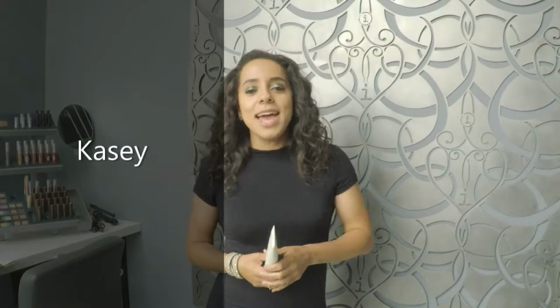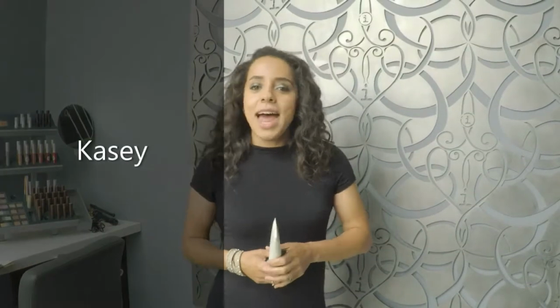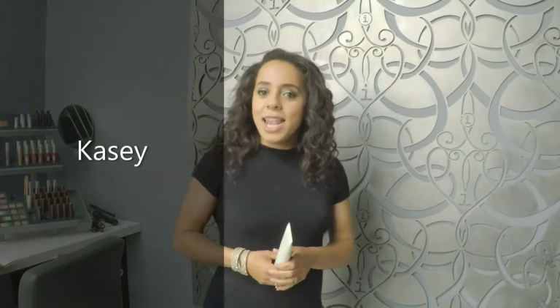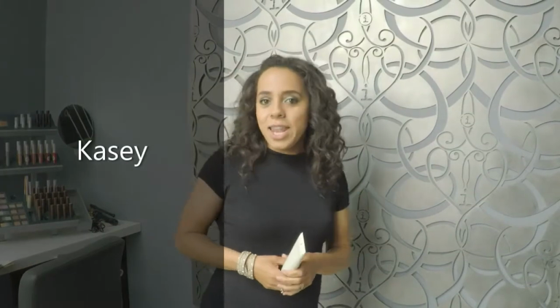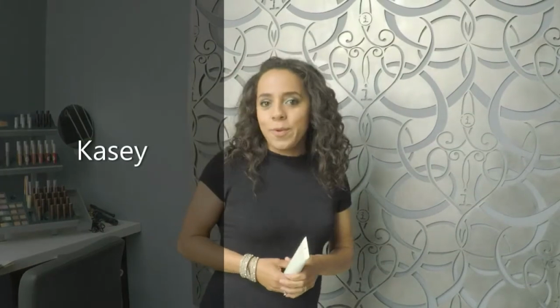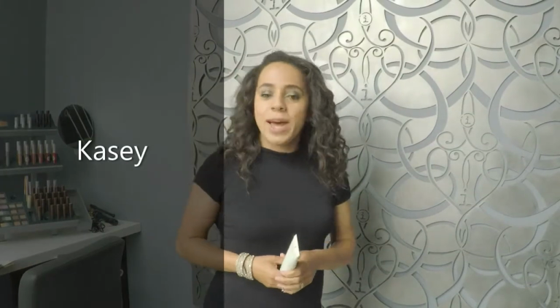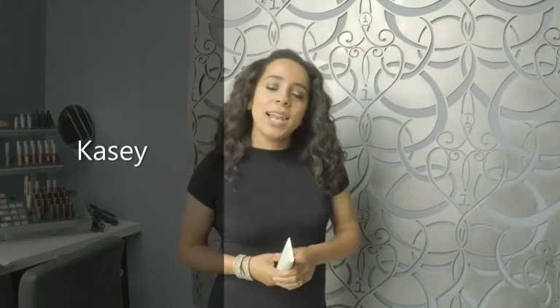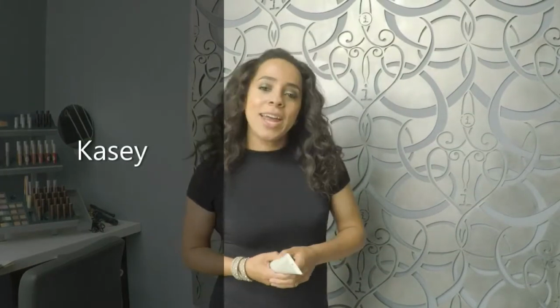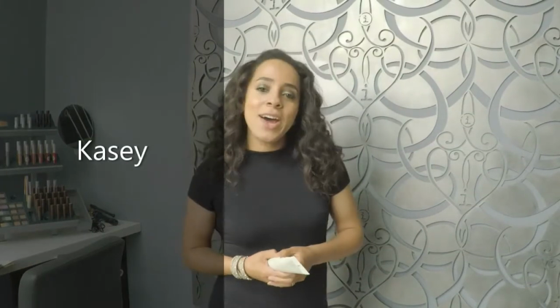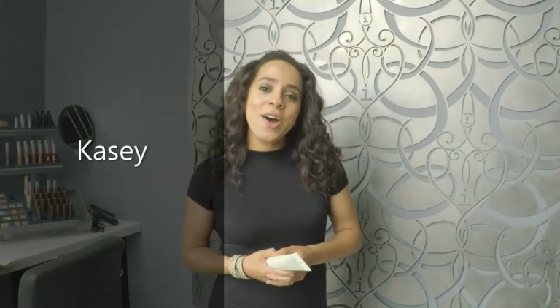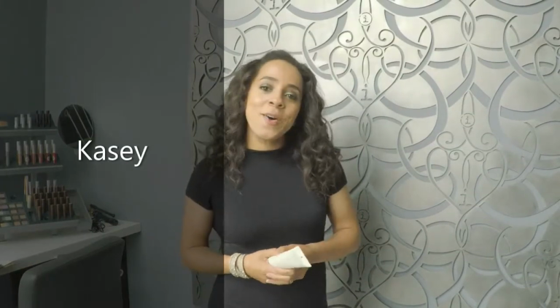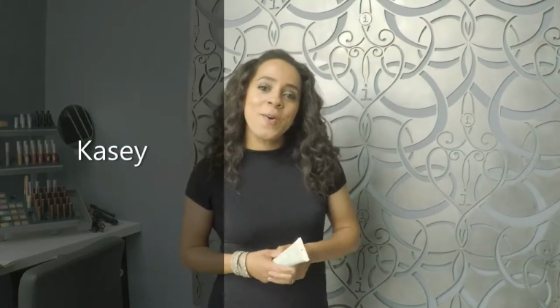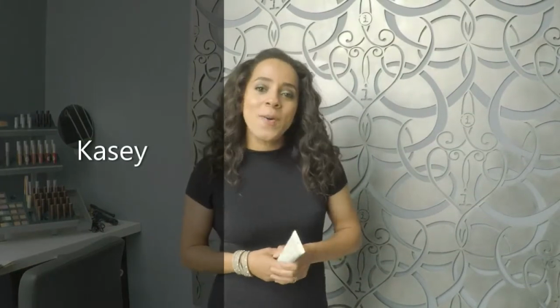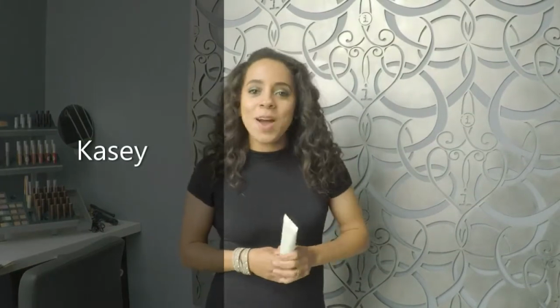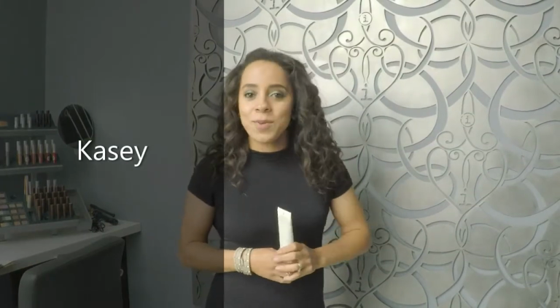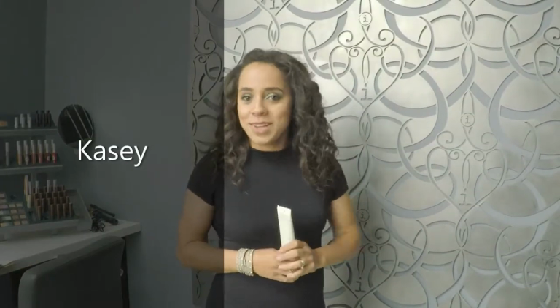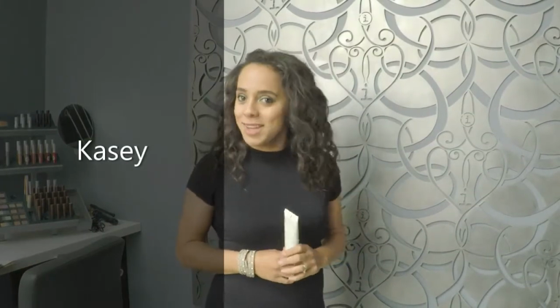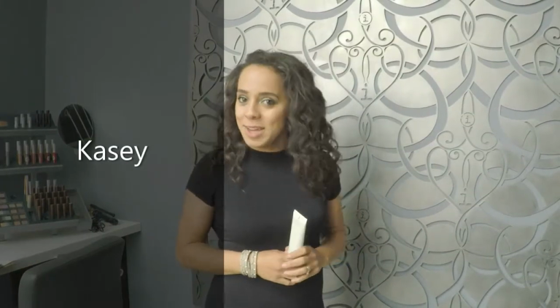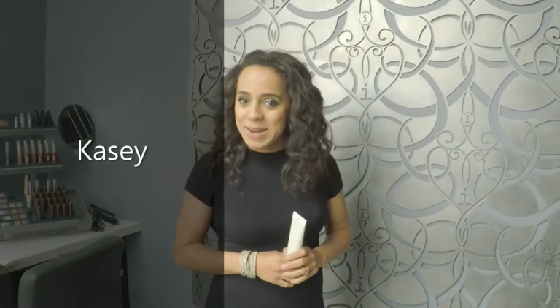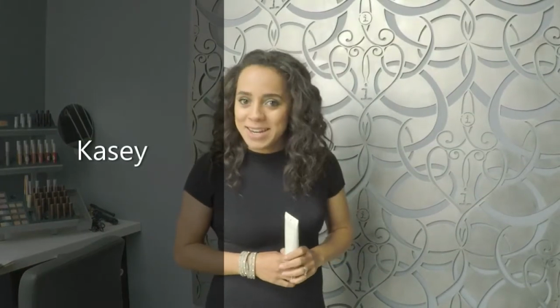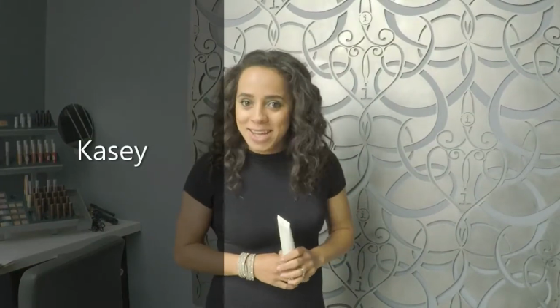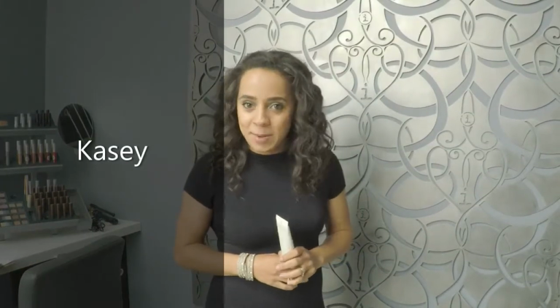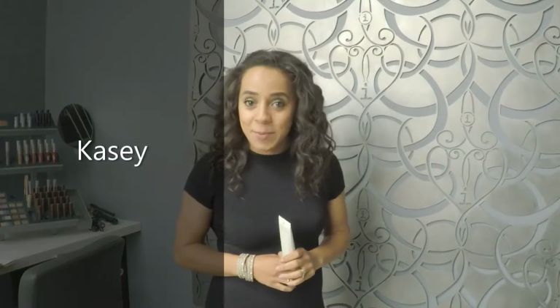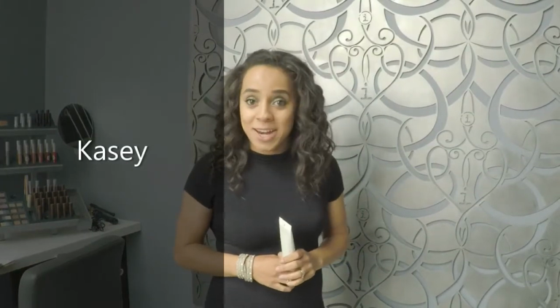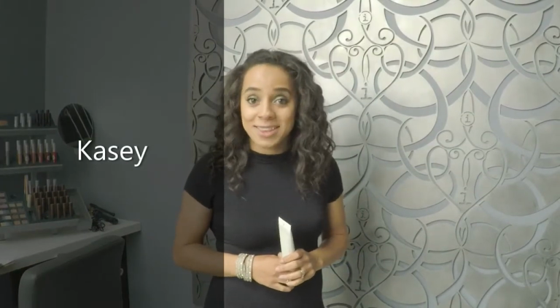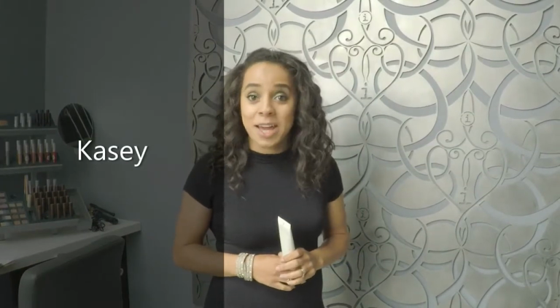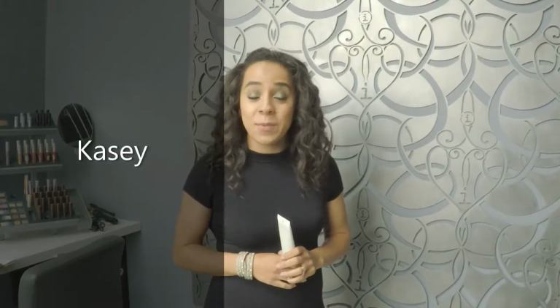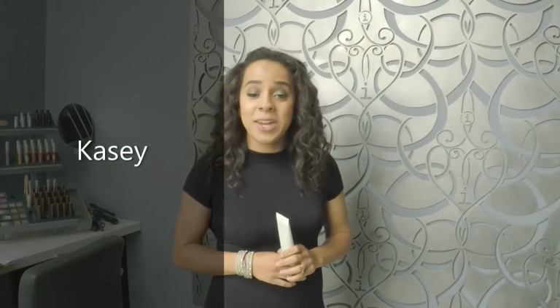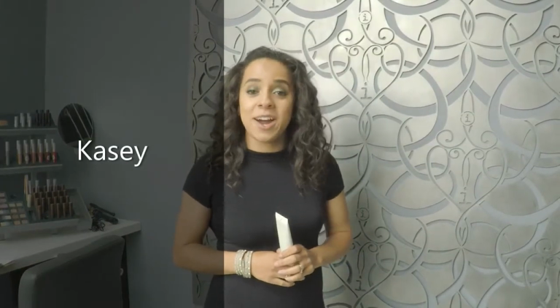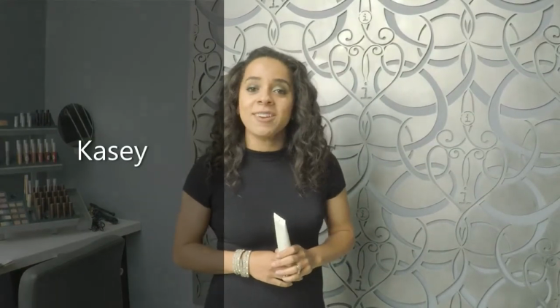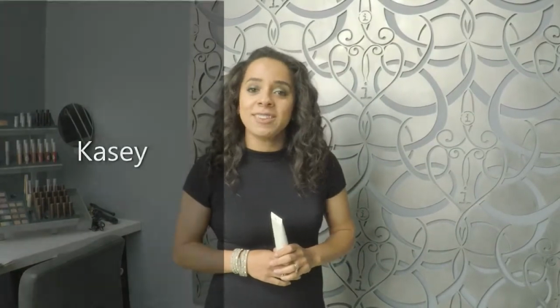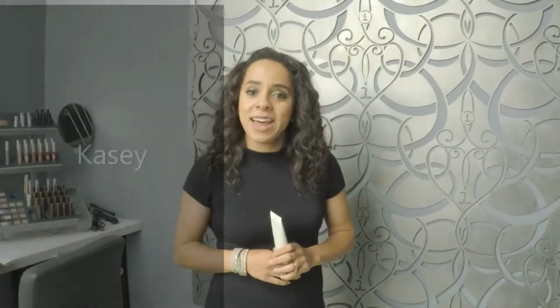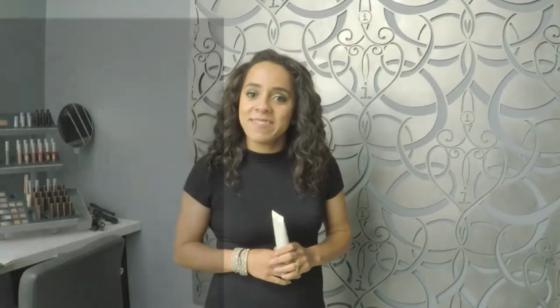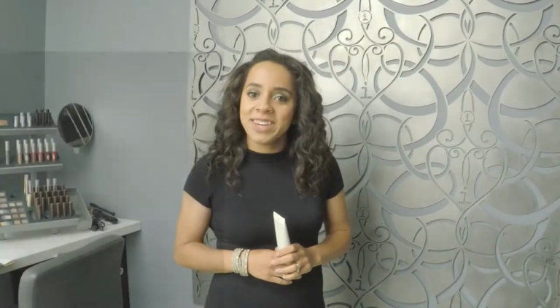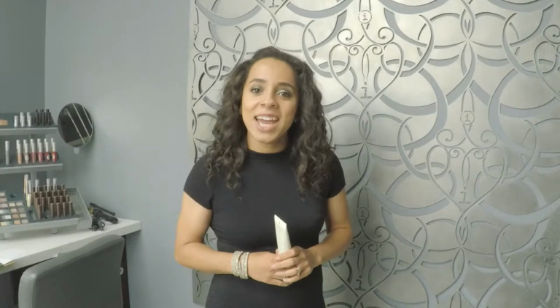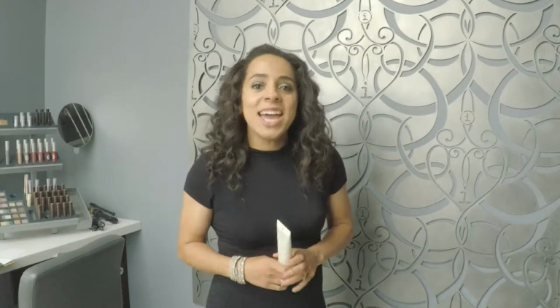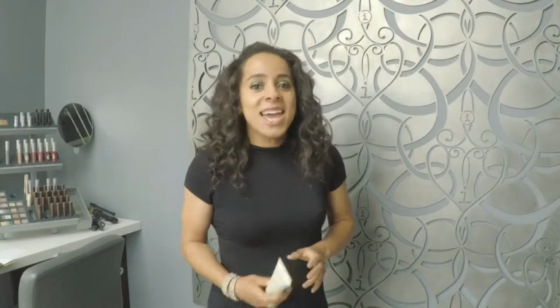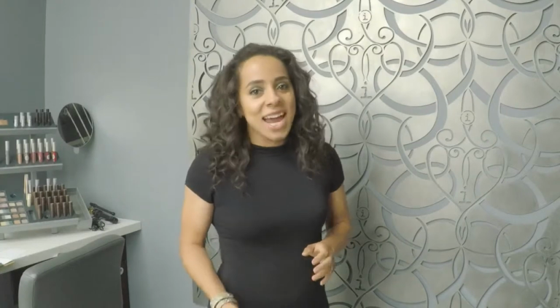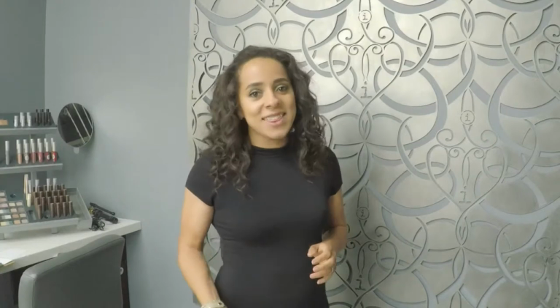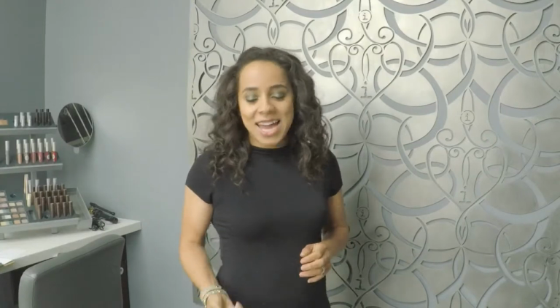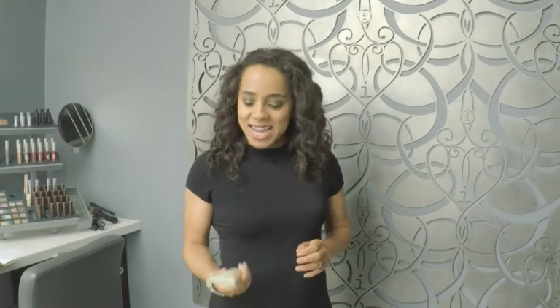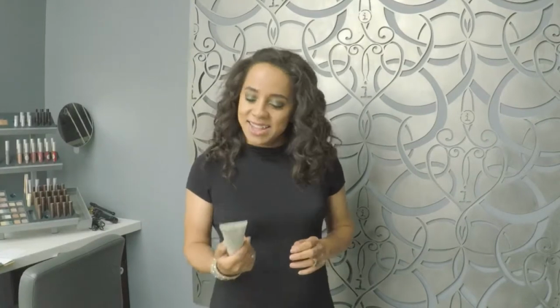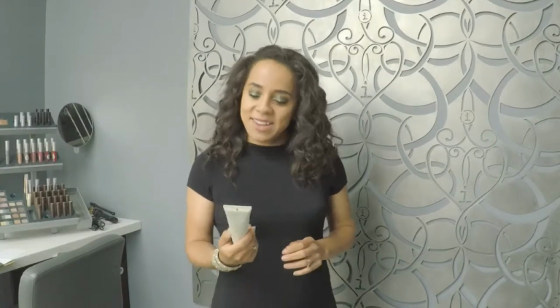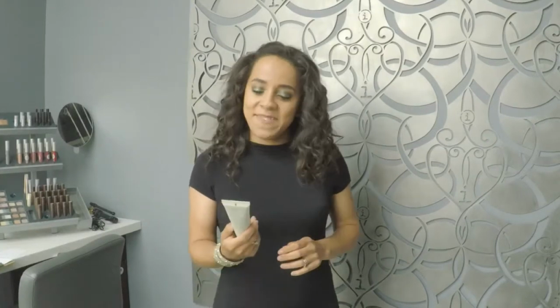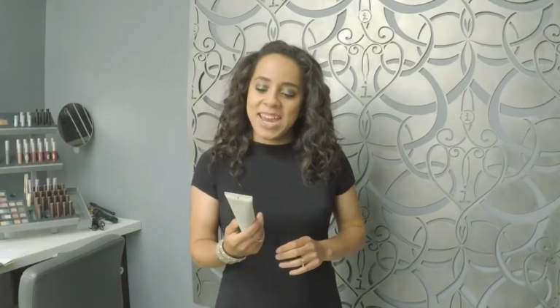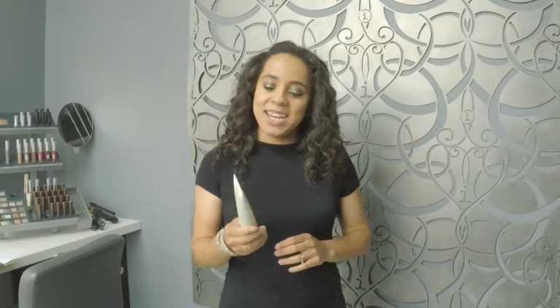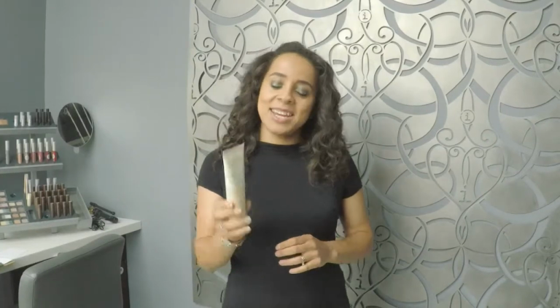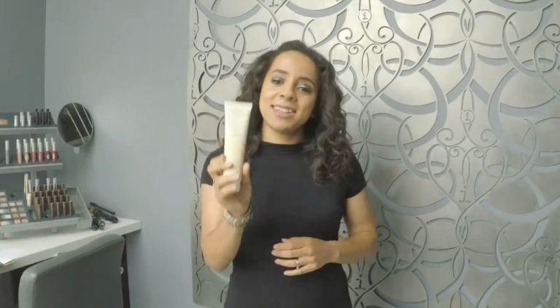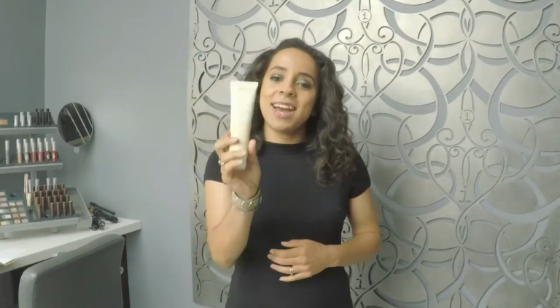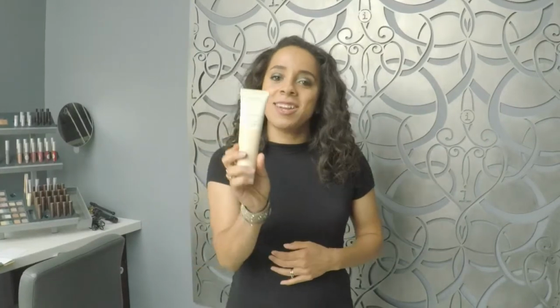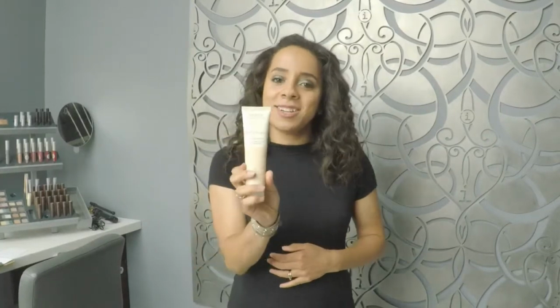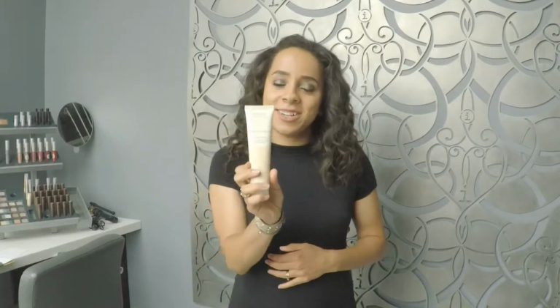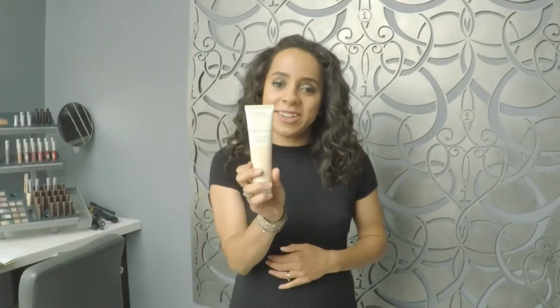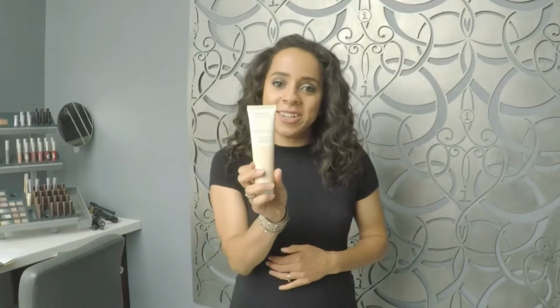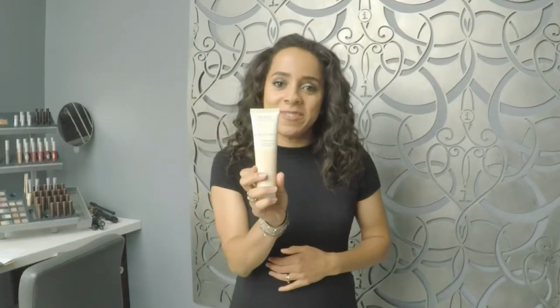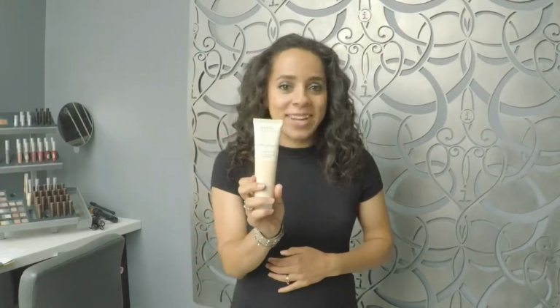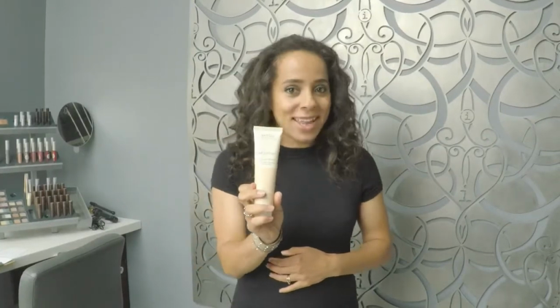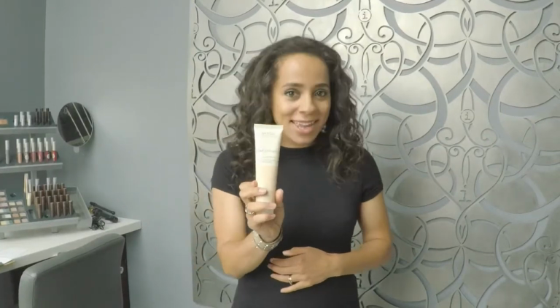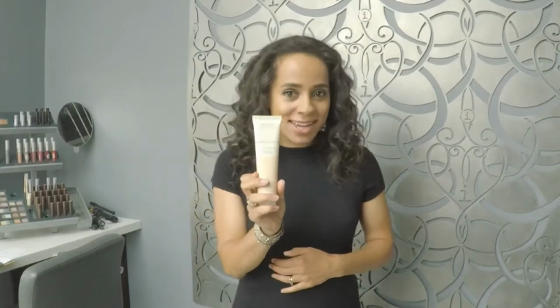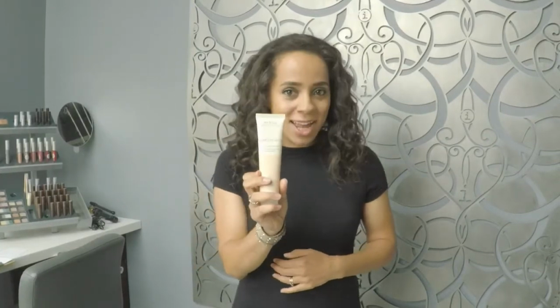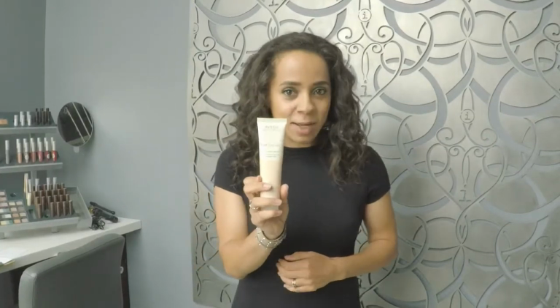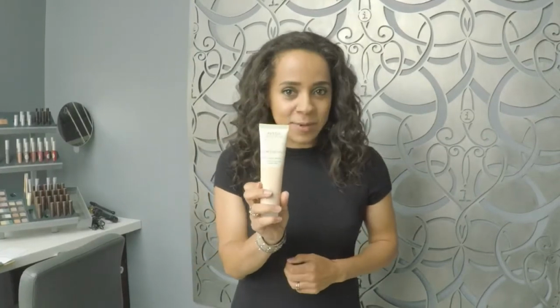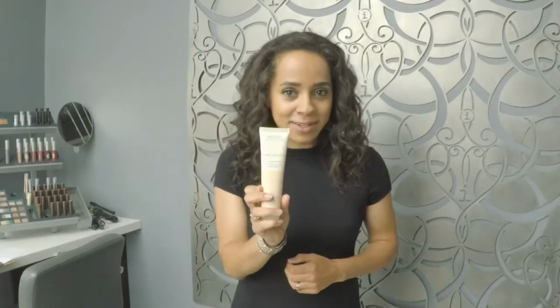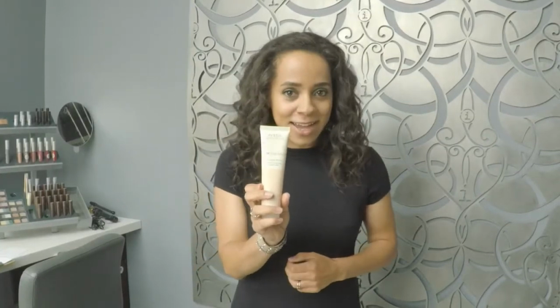Hello! I want to tell you about another product that we are loving, and that is Aveda's Color Conserve Daily Color Protect.